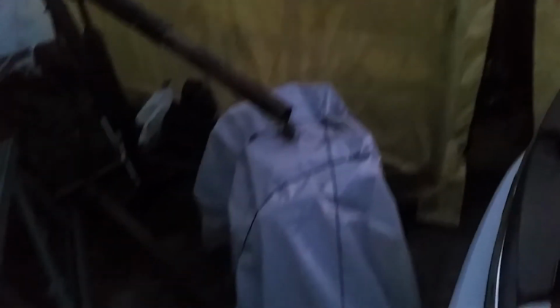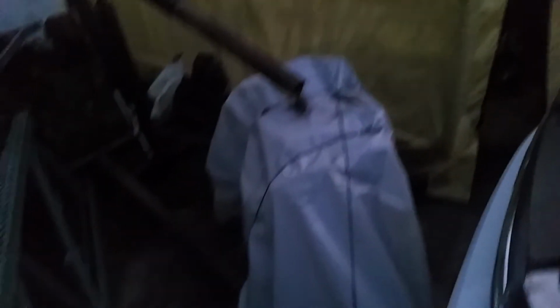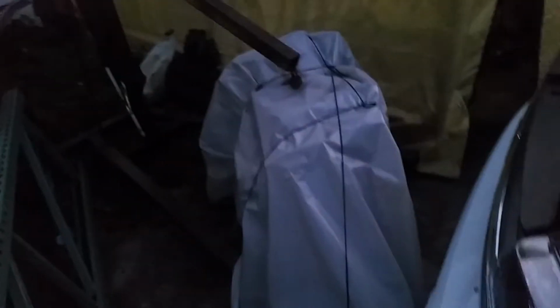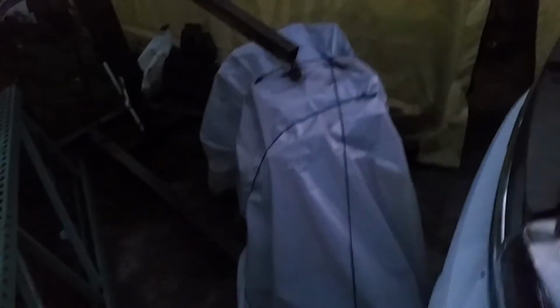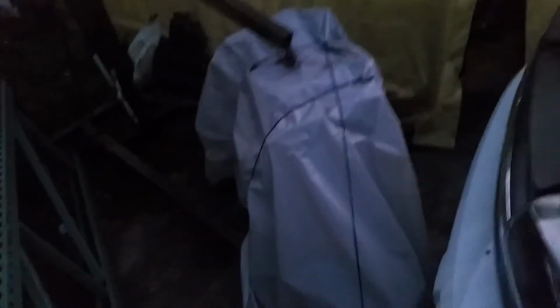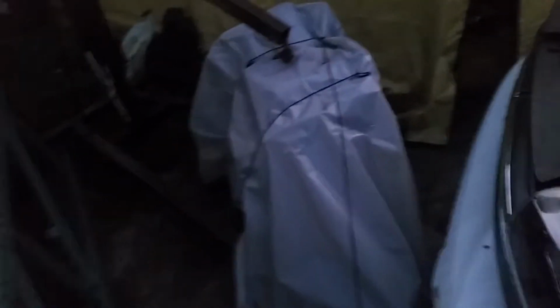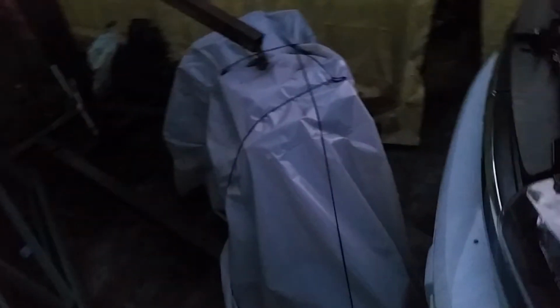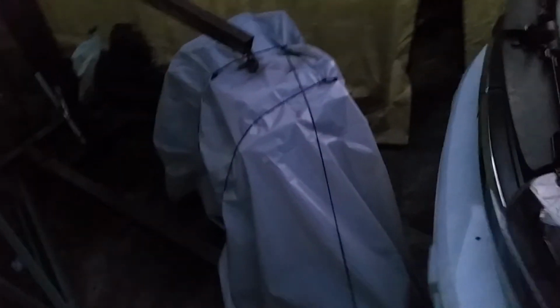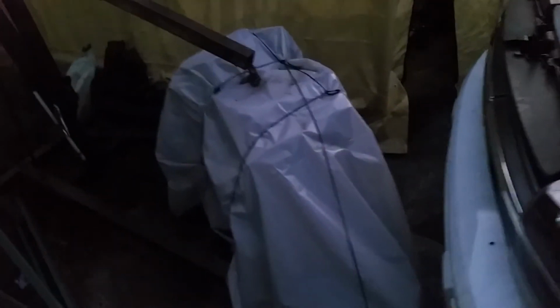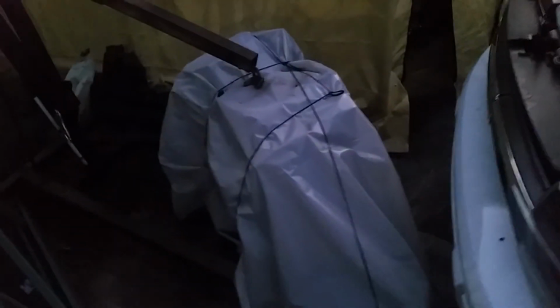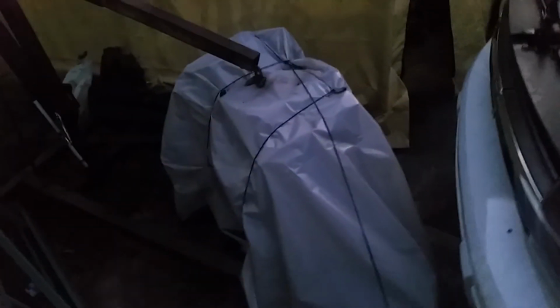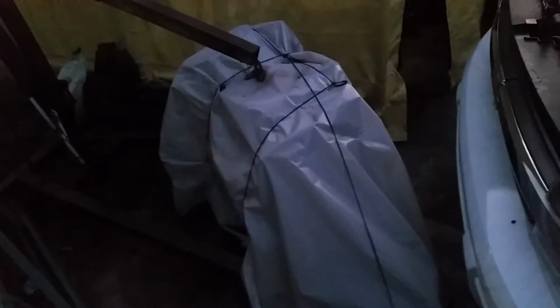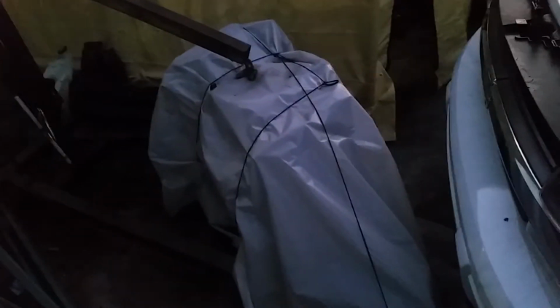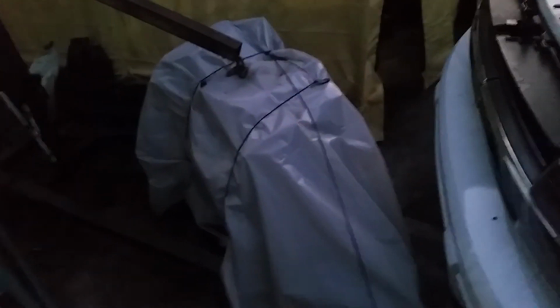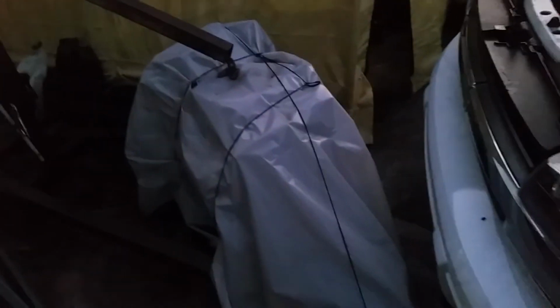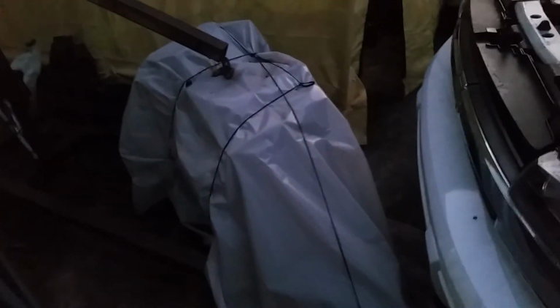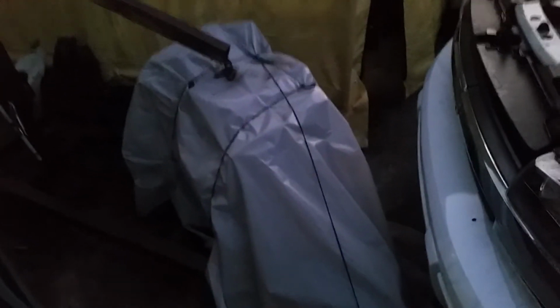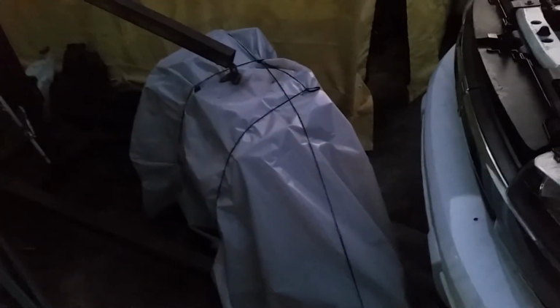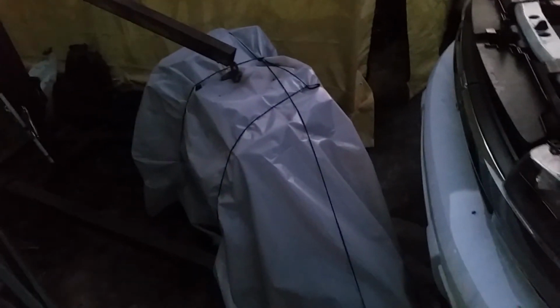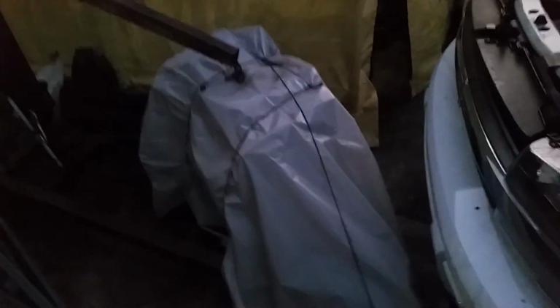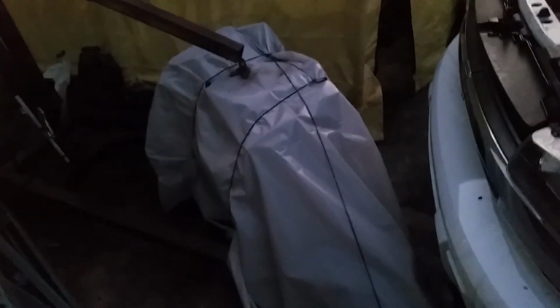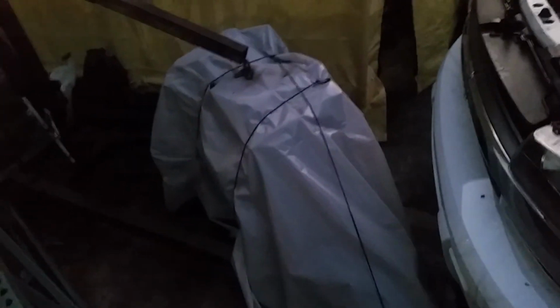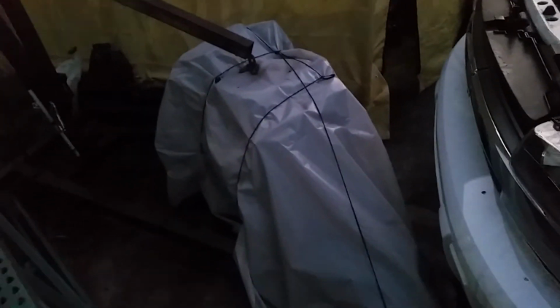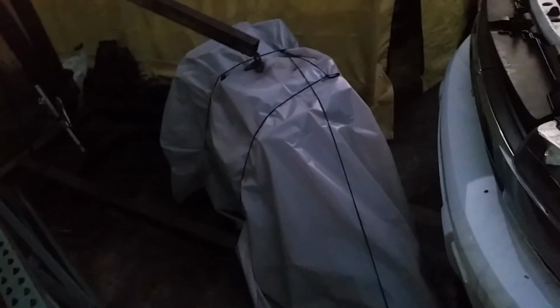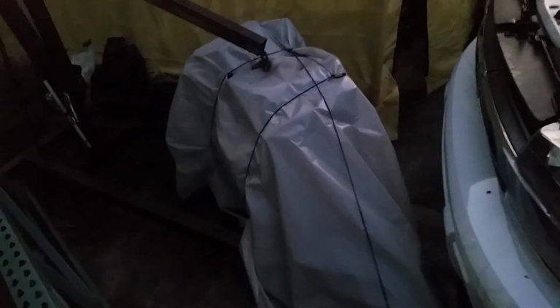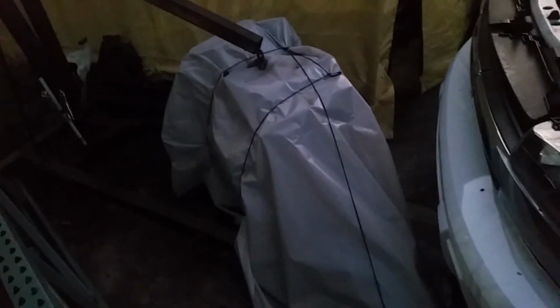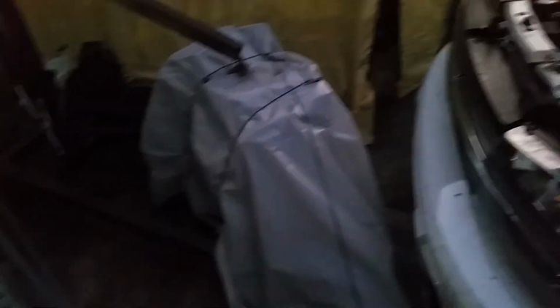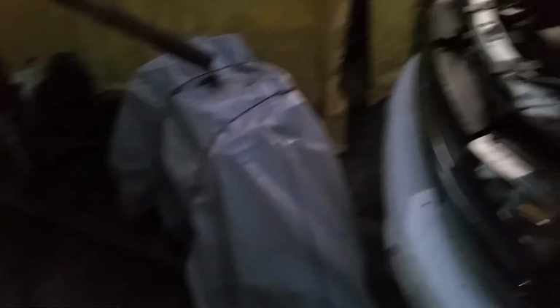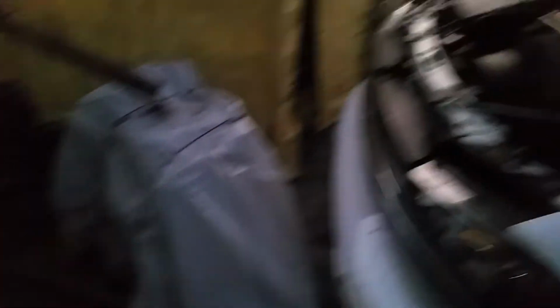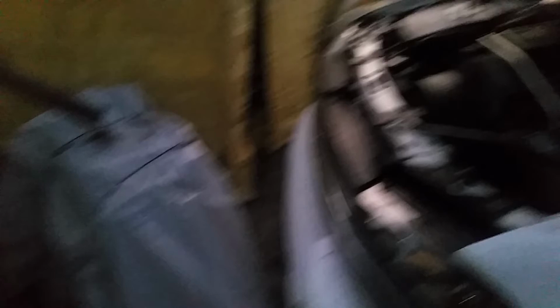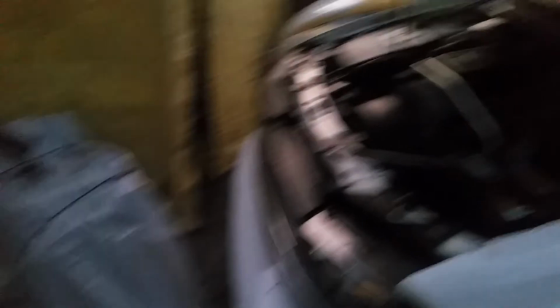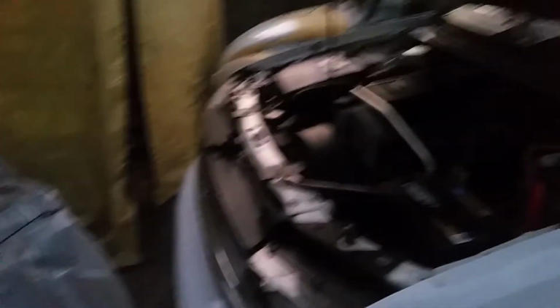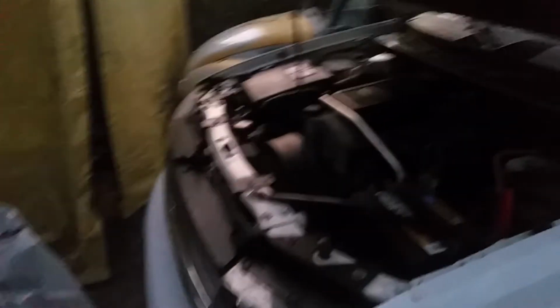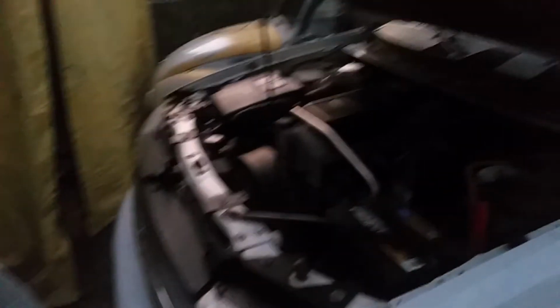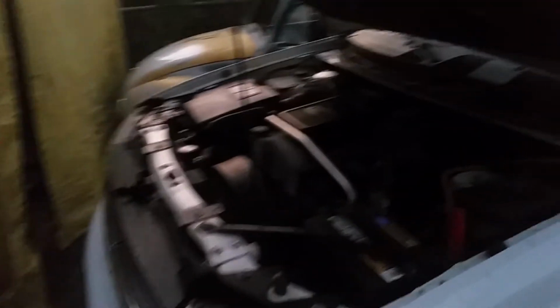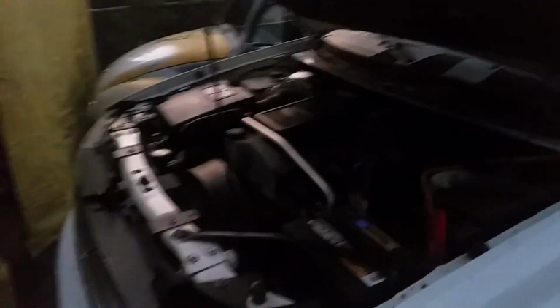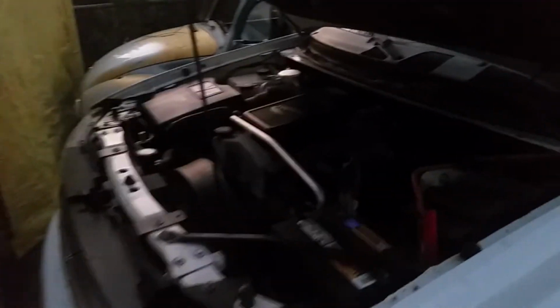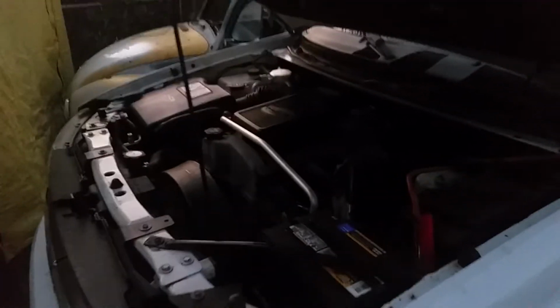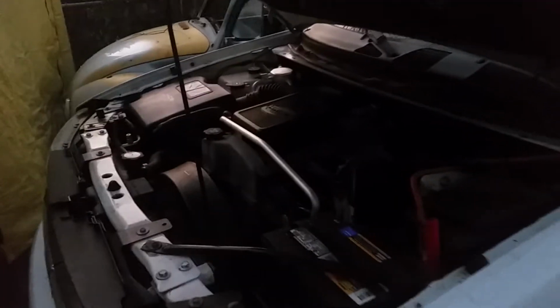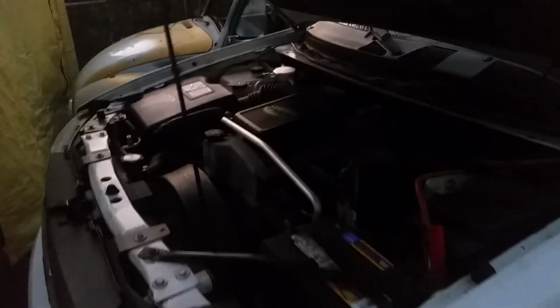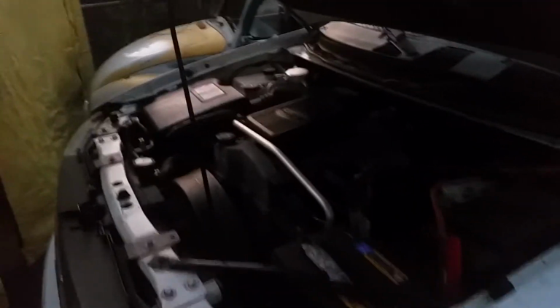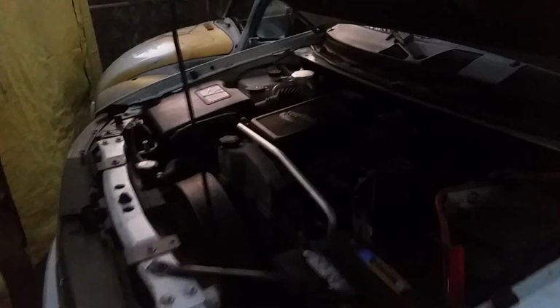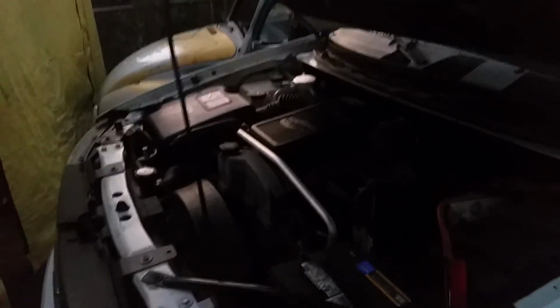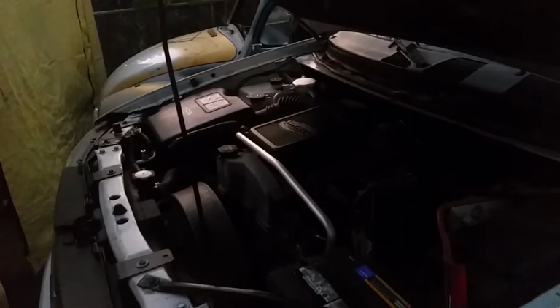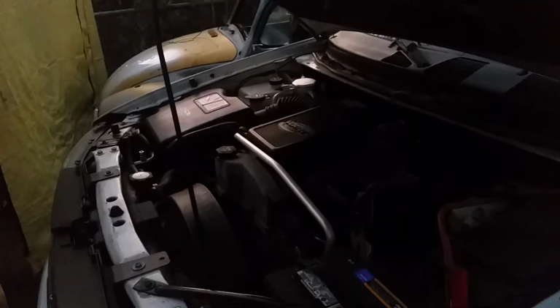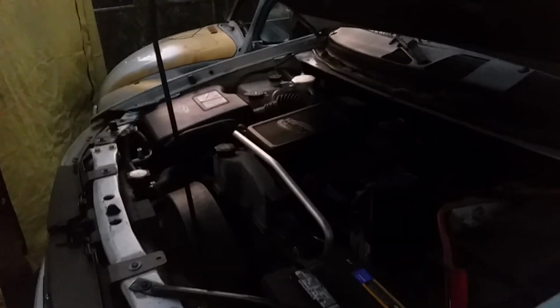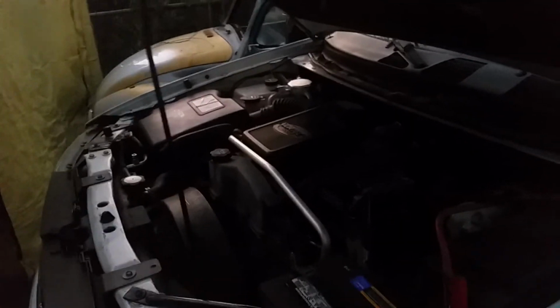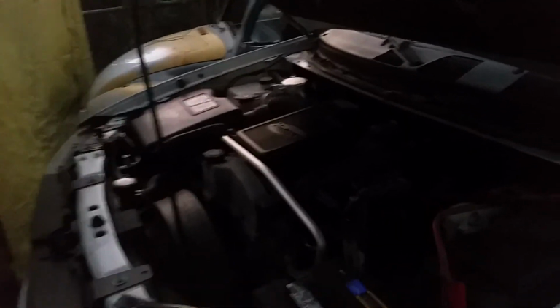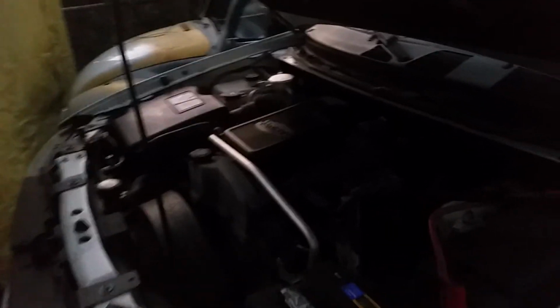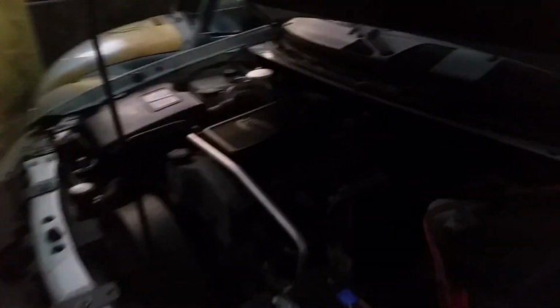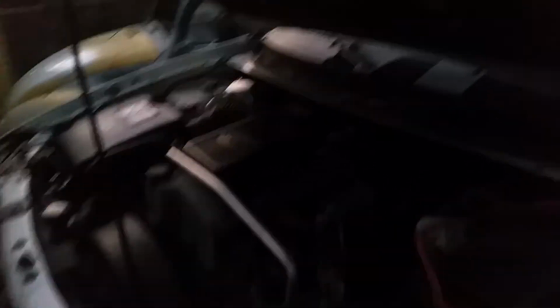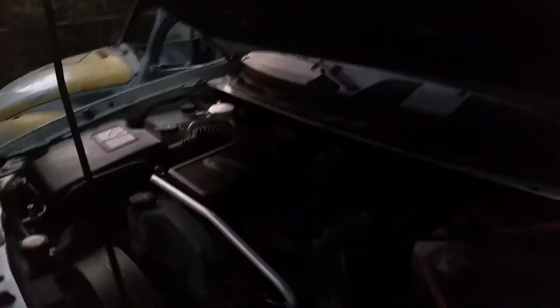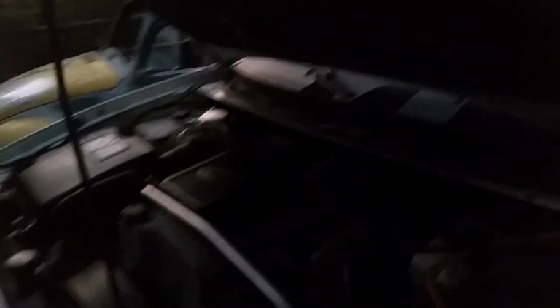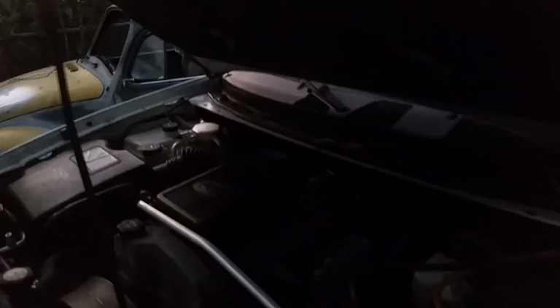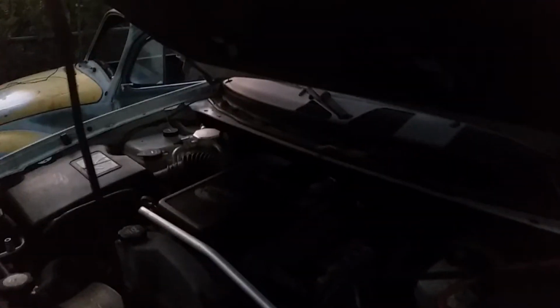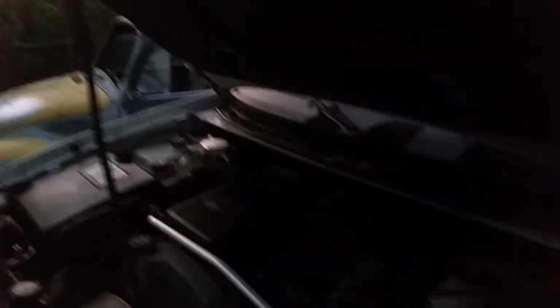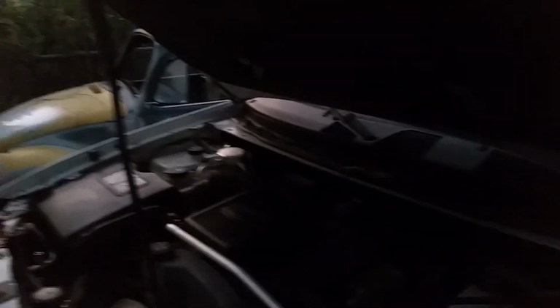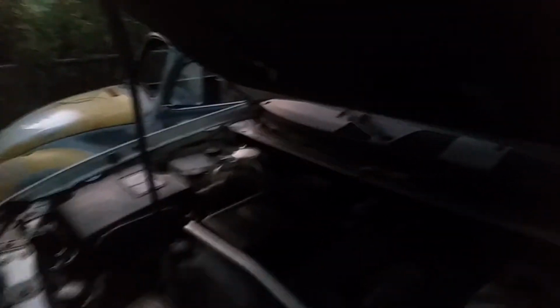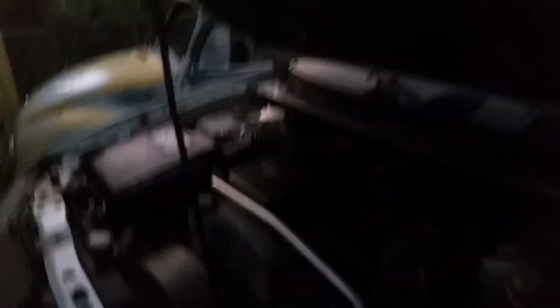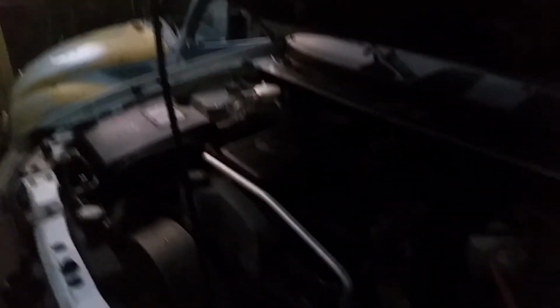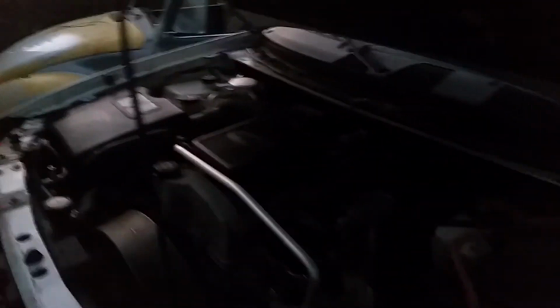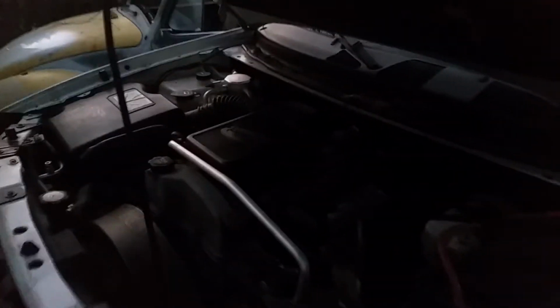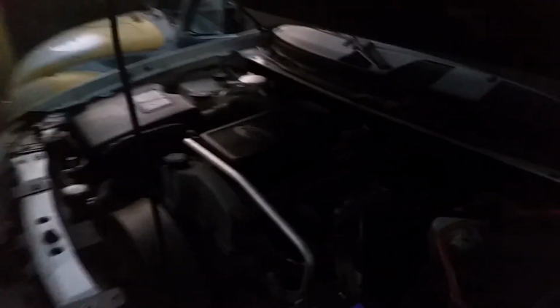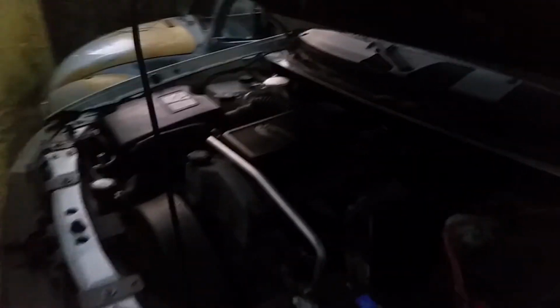This is the engine I have to replace it with. If you guys want to see that engine going in and replacing this thing, like and subscribe.